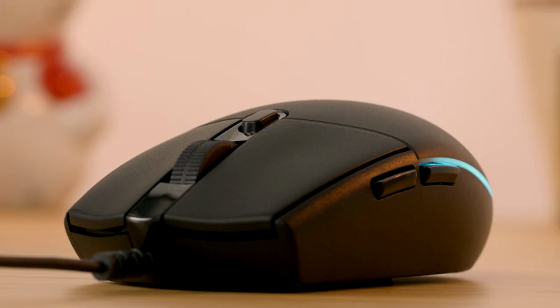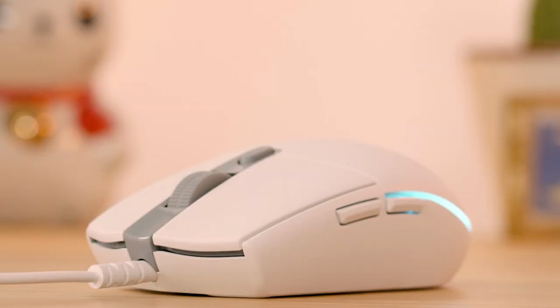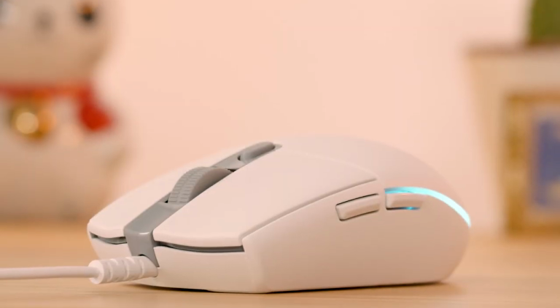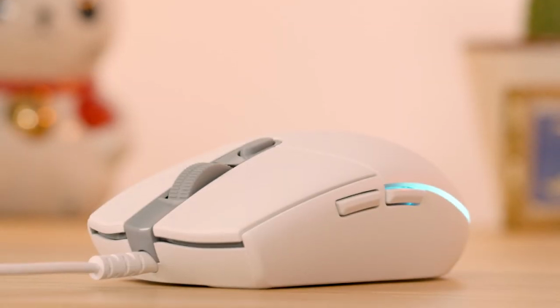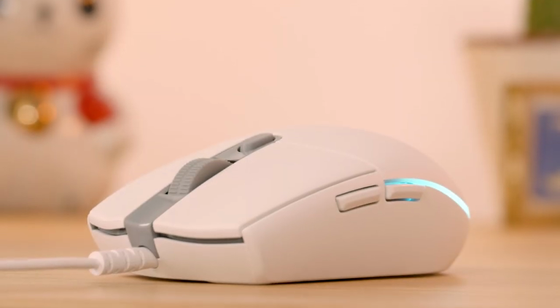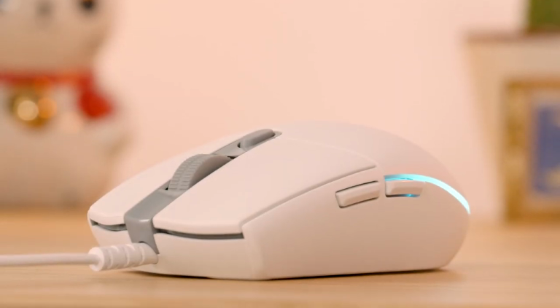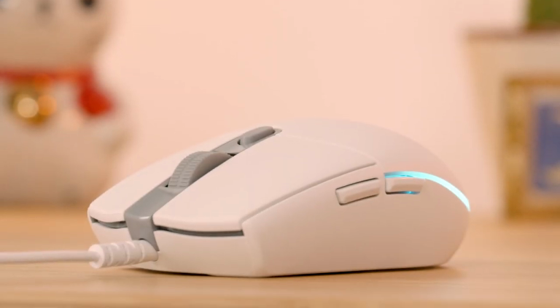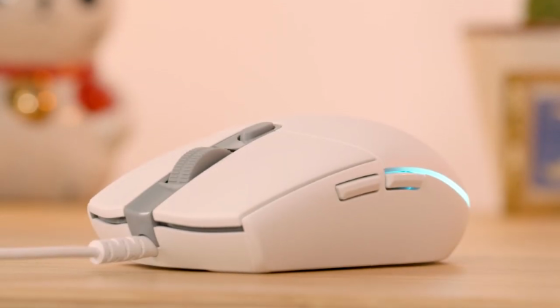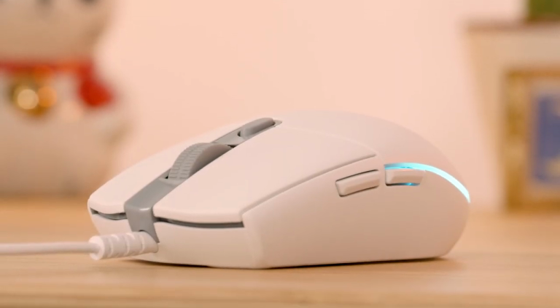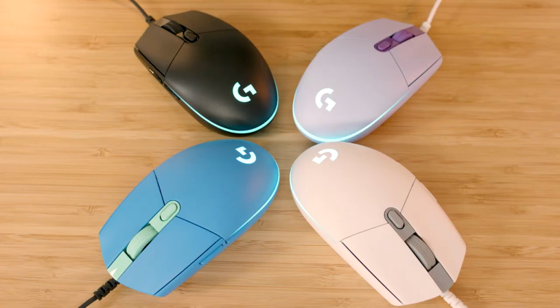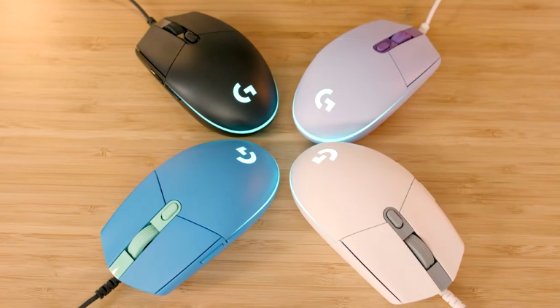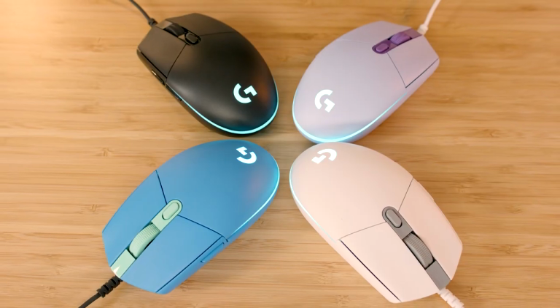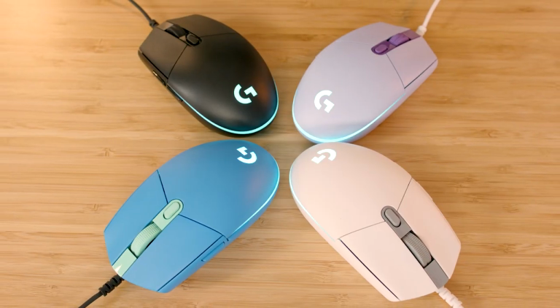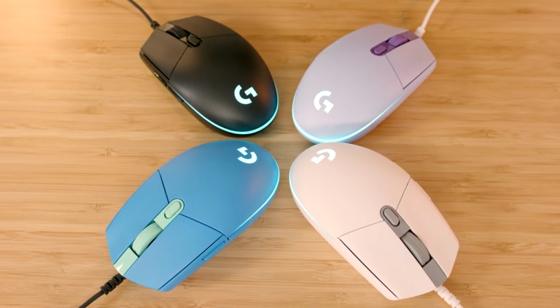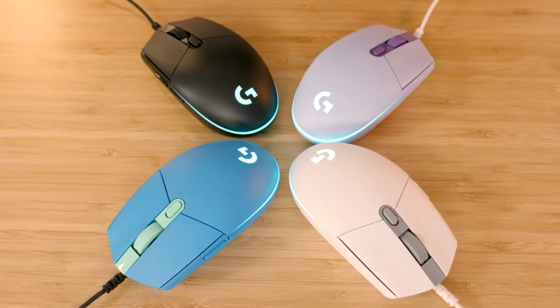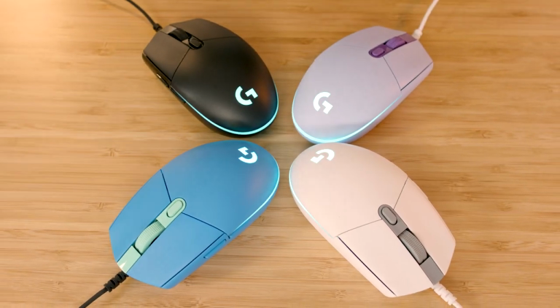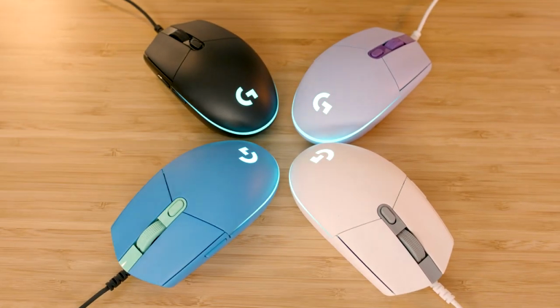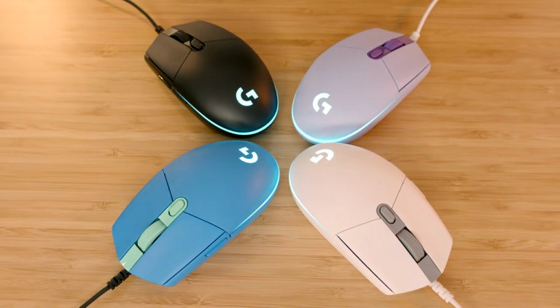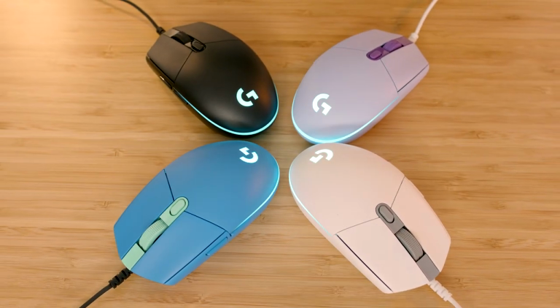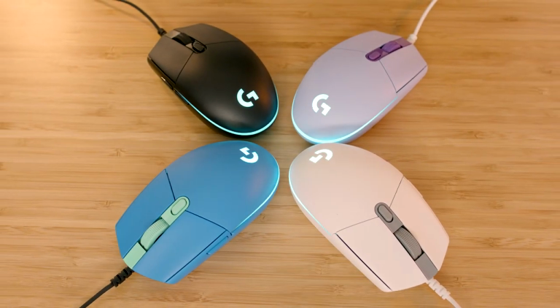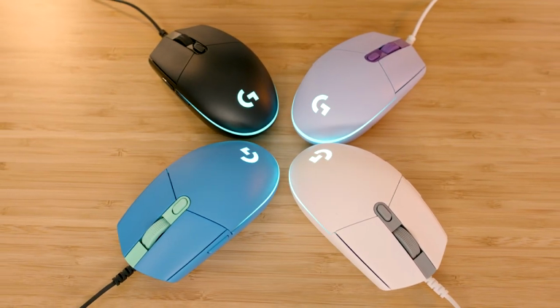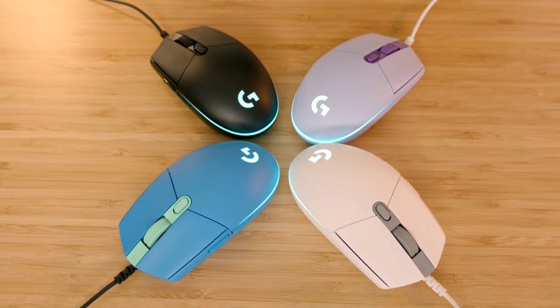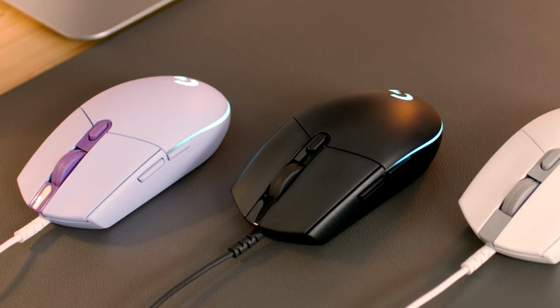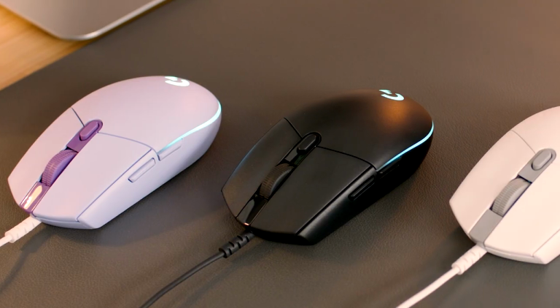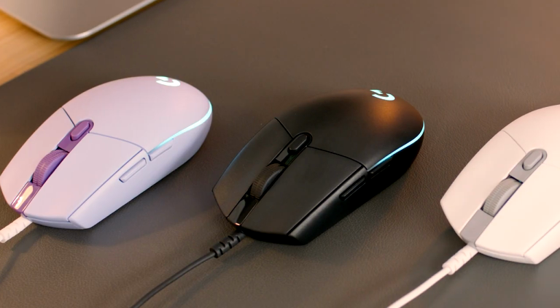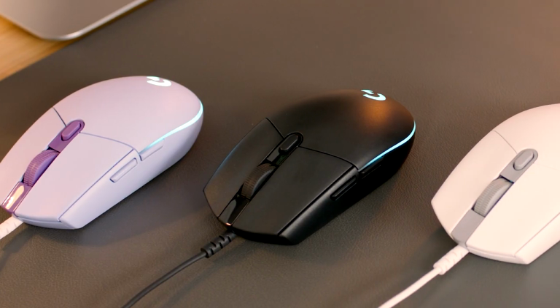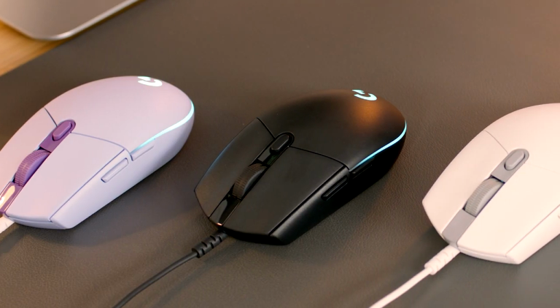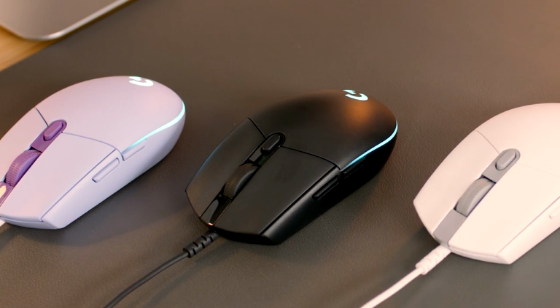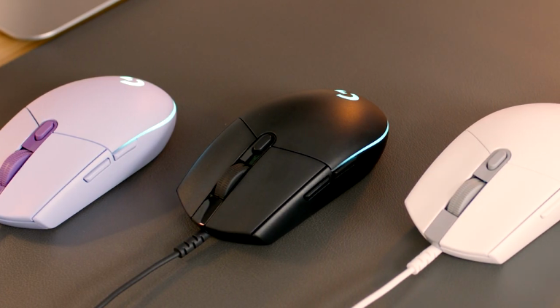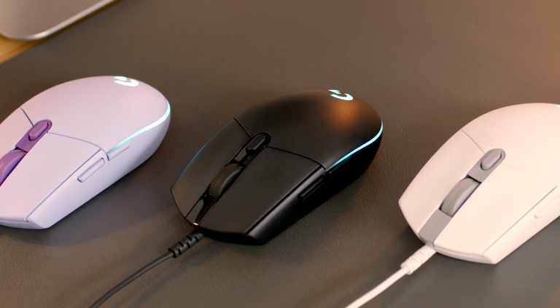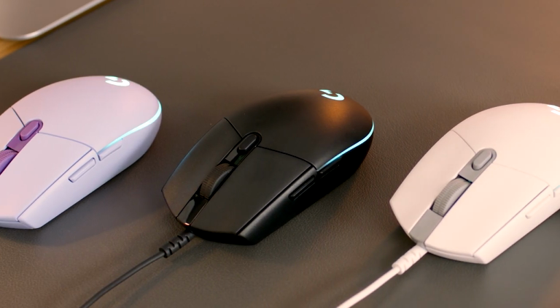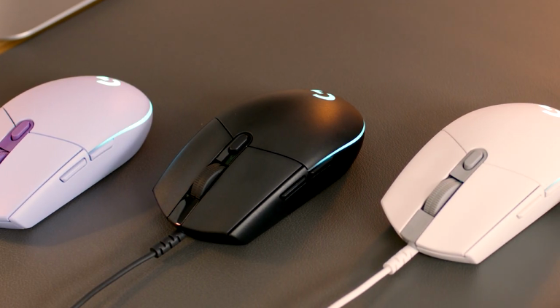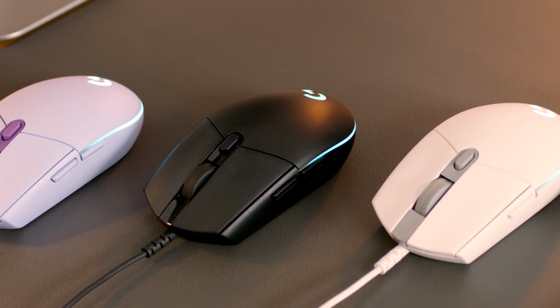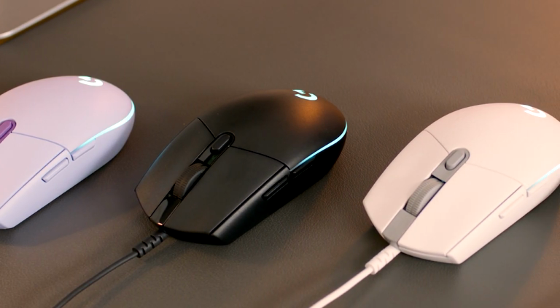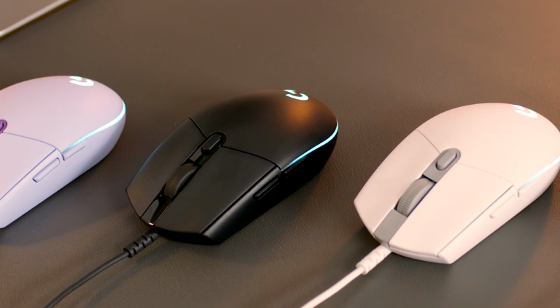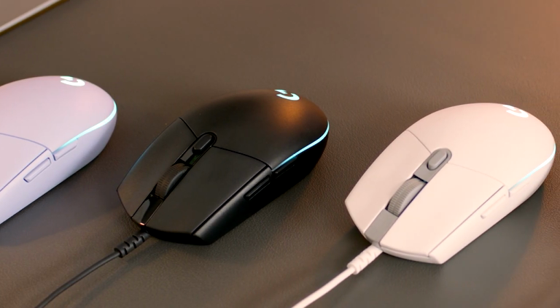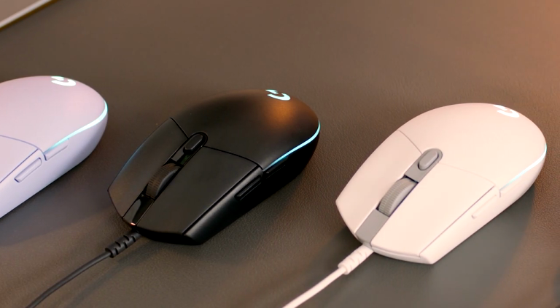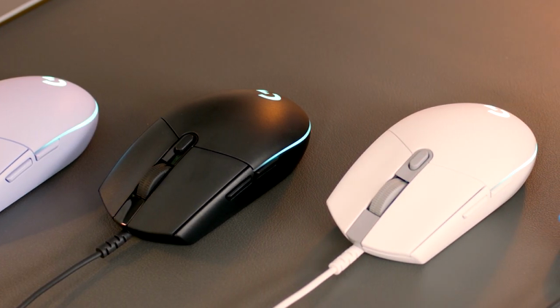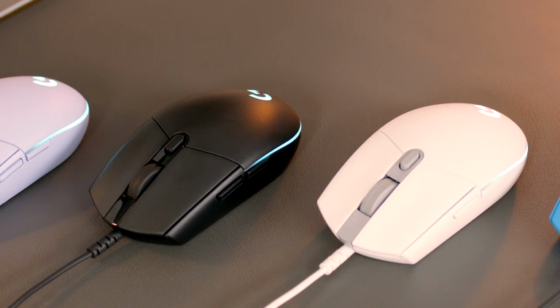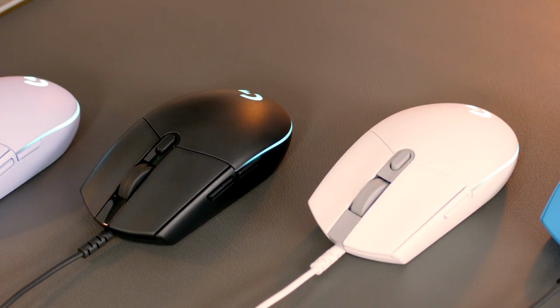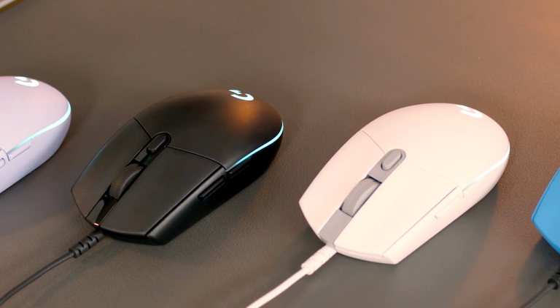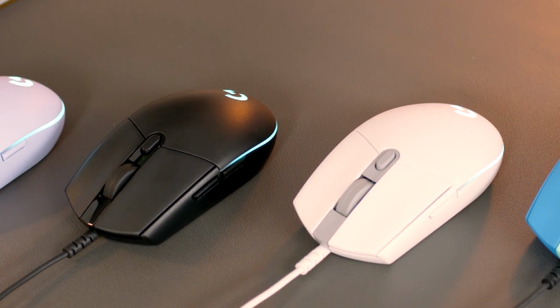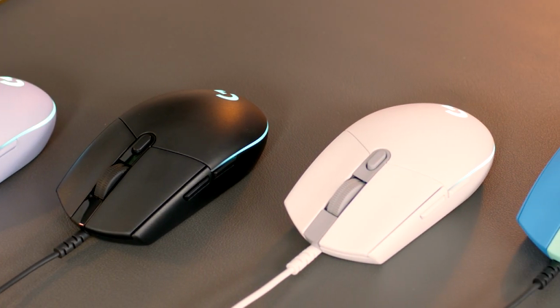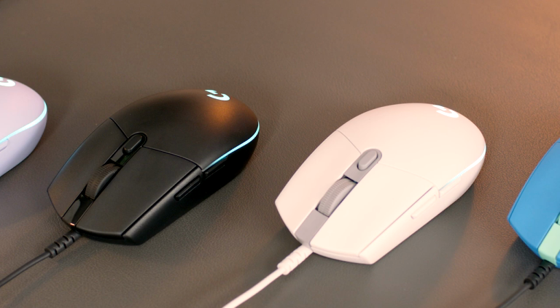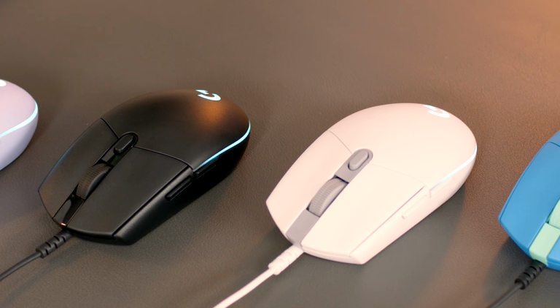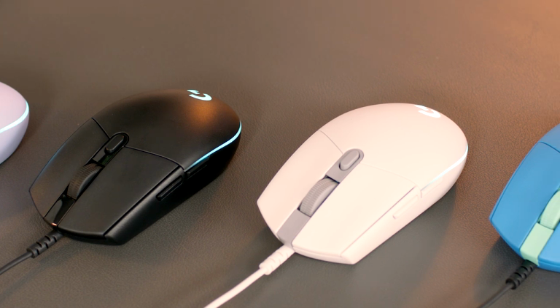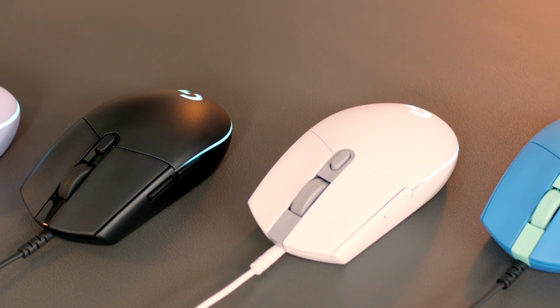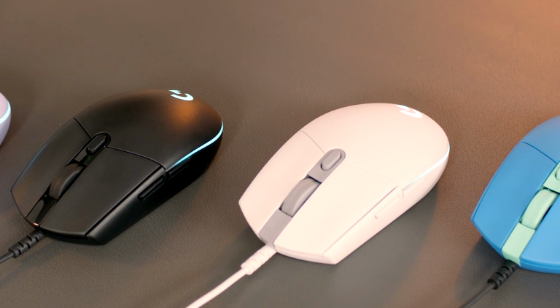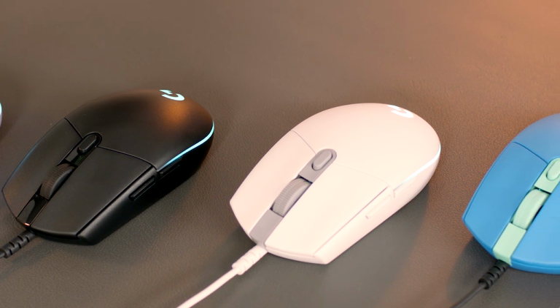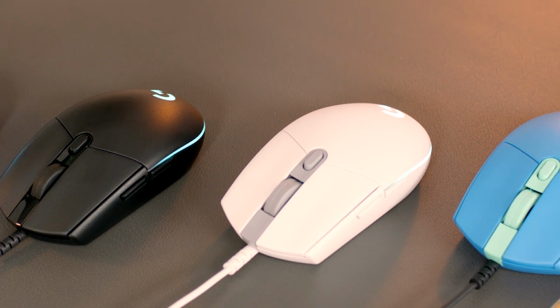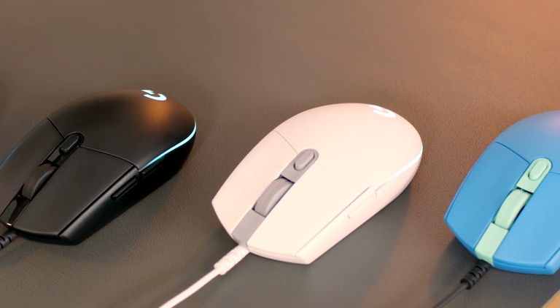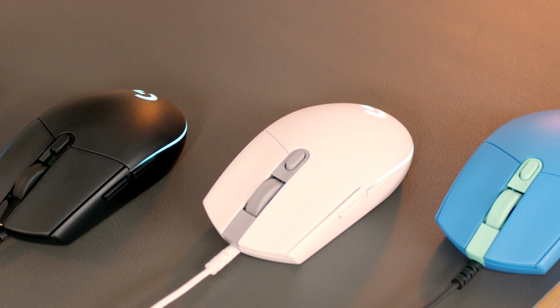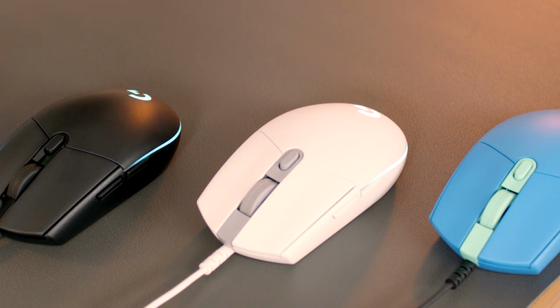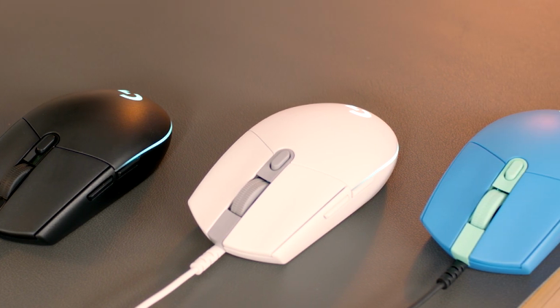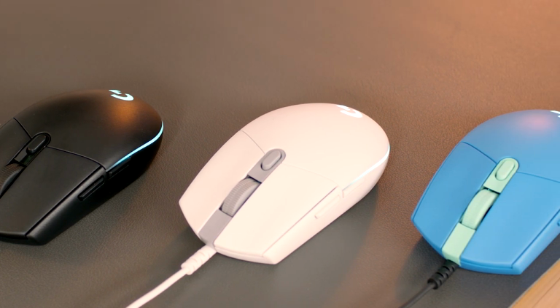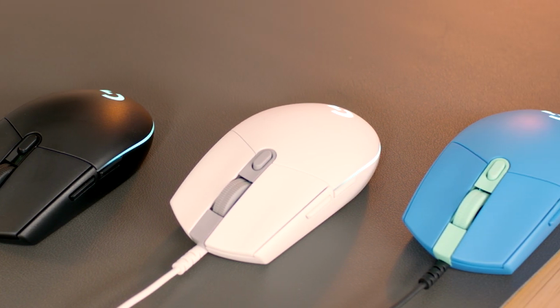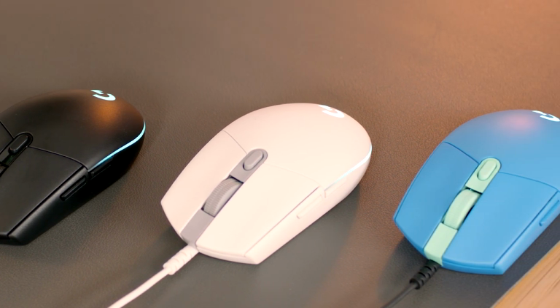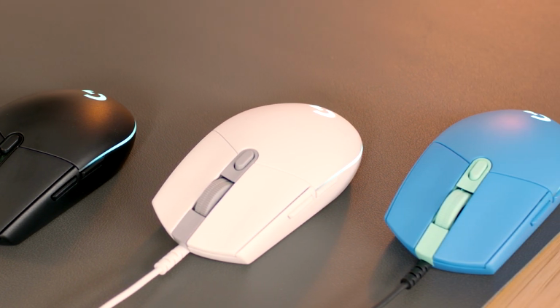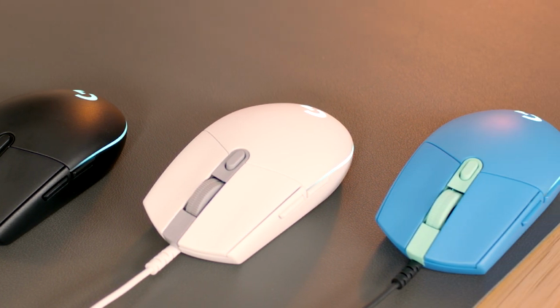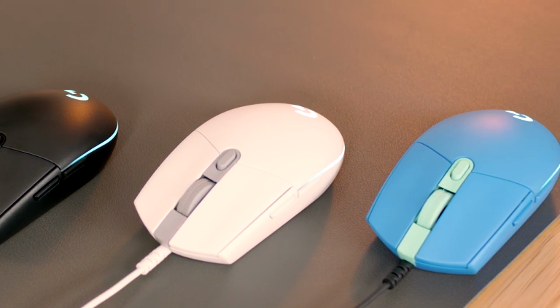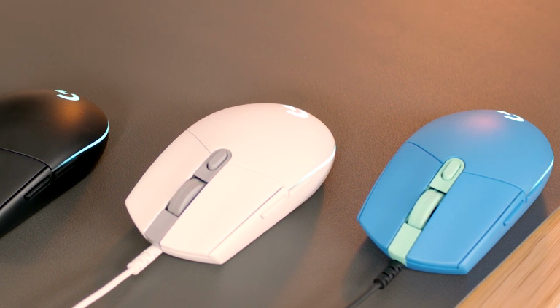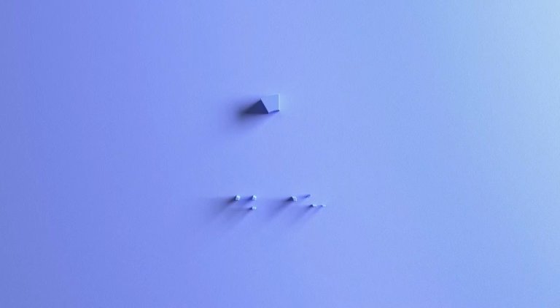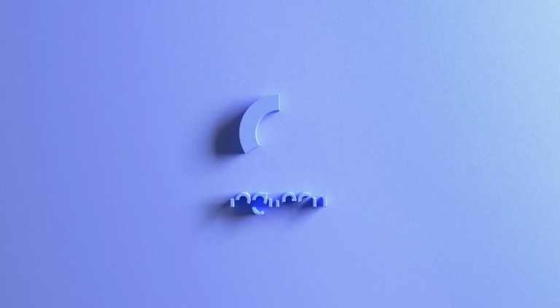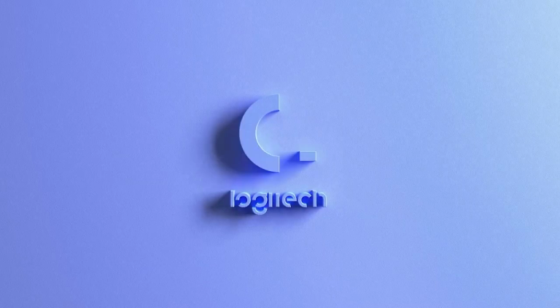Are you ready to play? To find out more about the new Logitech G203 LightSync, go to LogitechG.com.